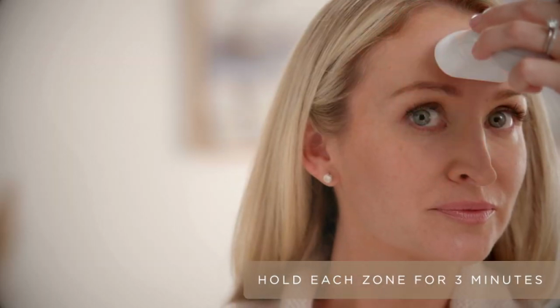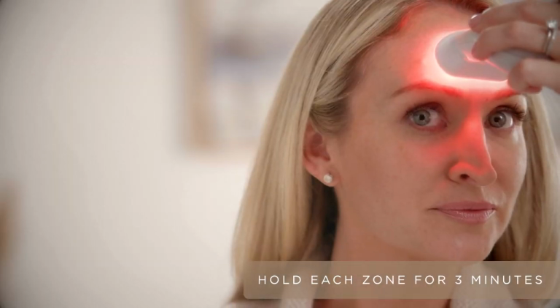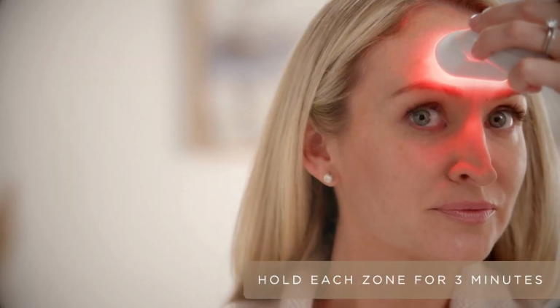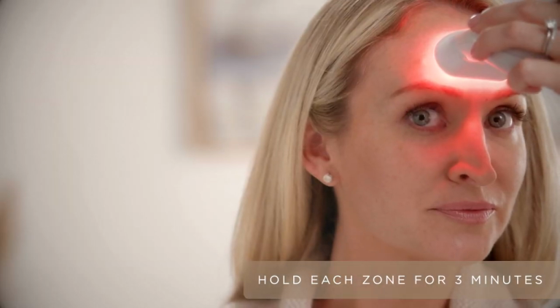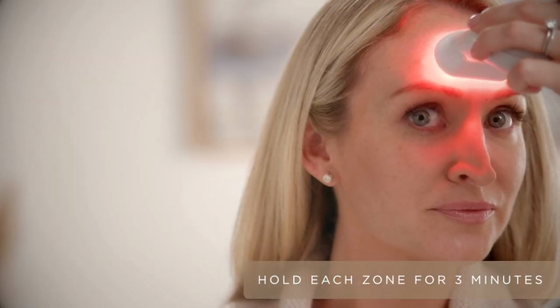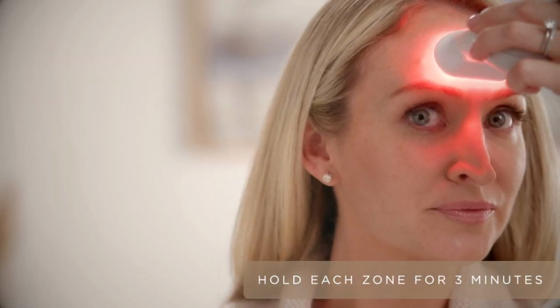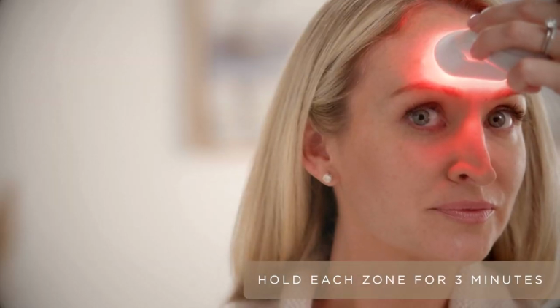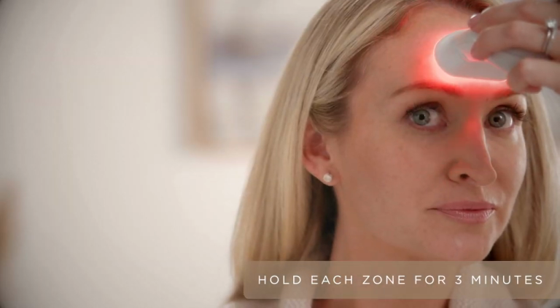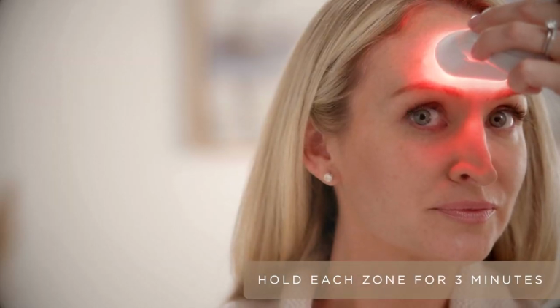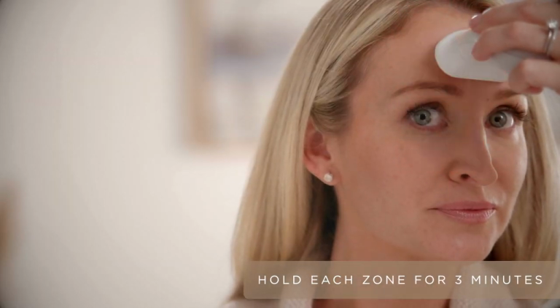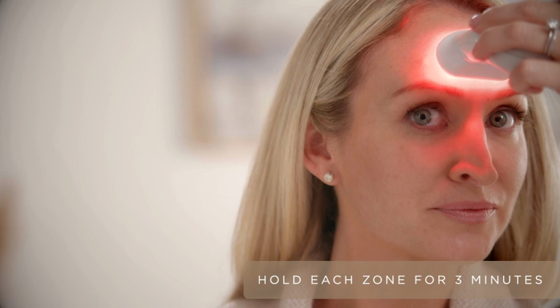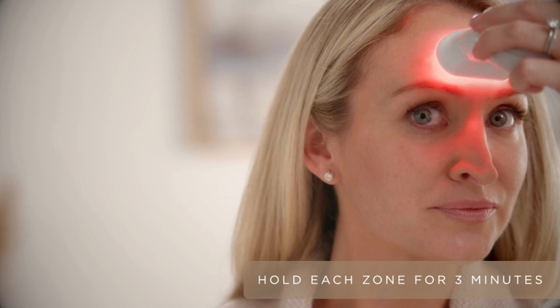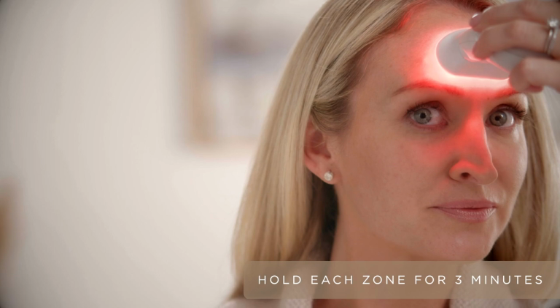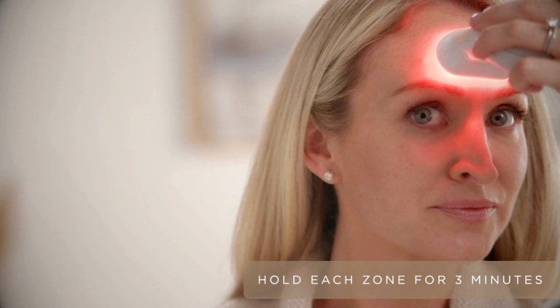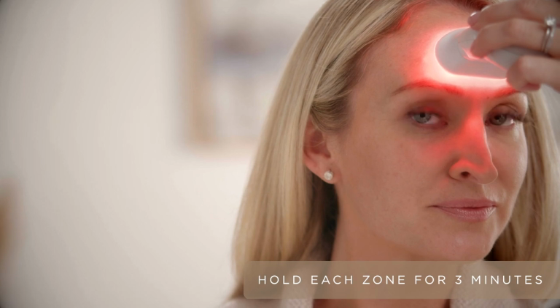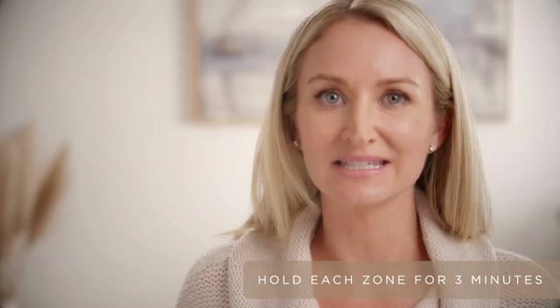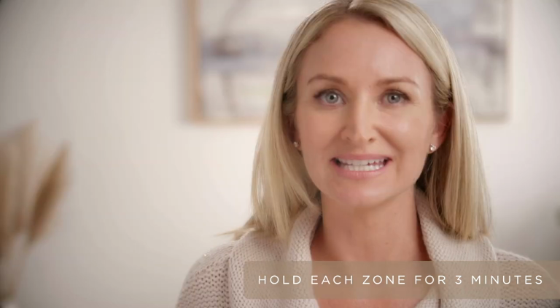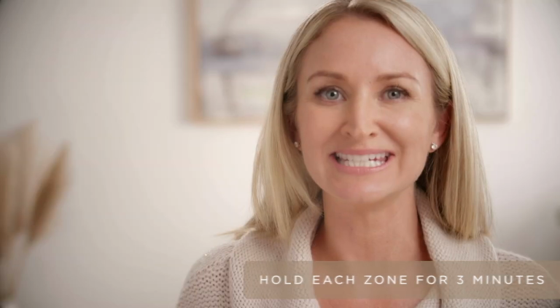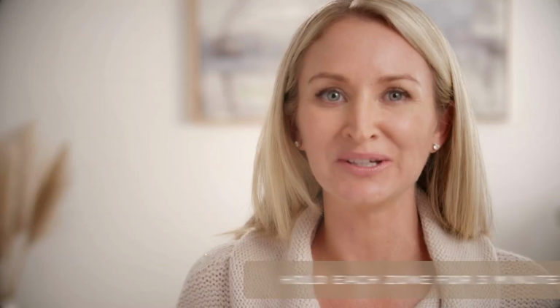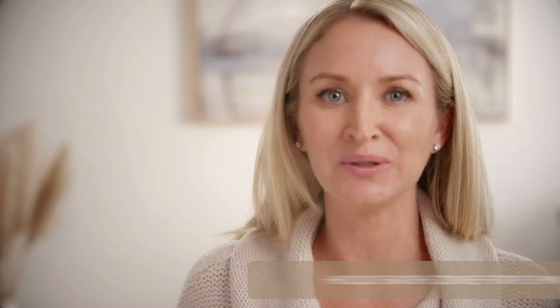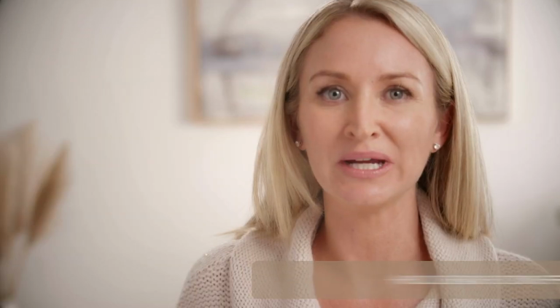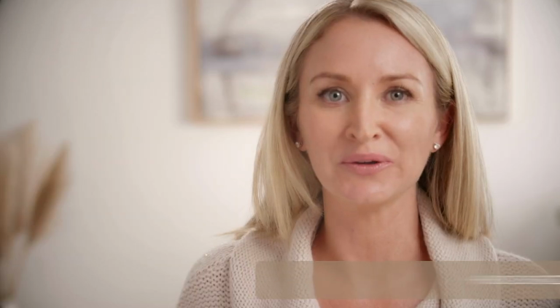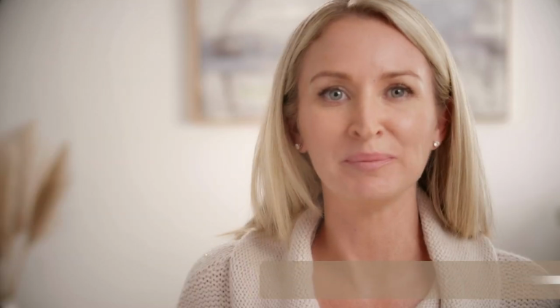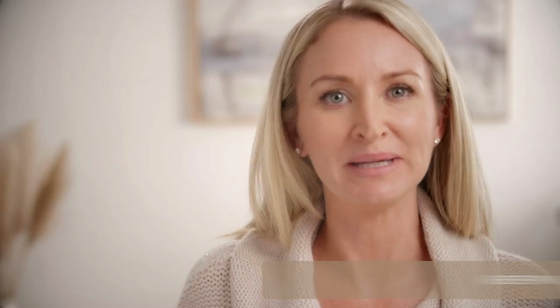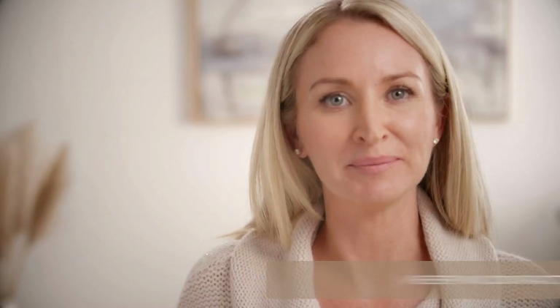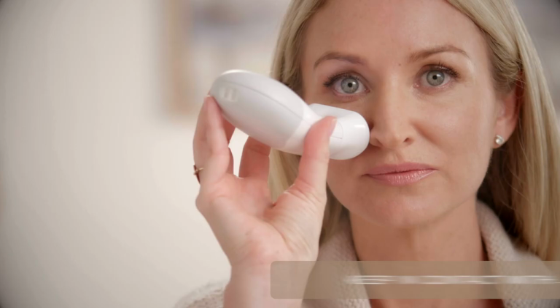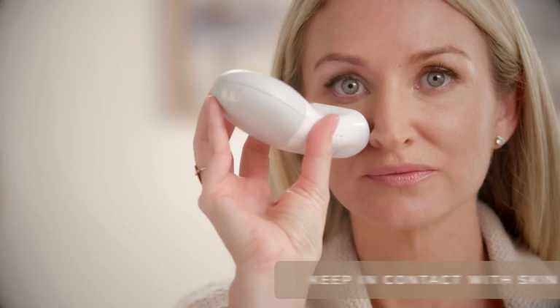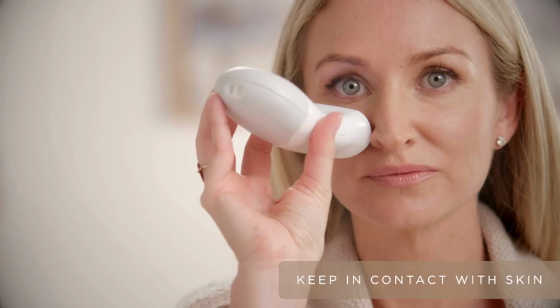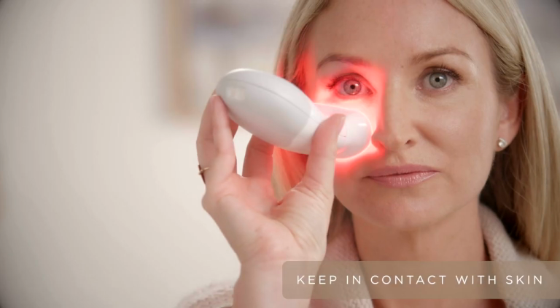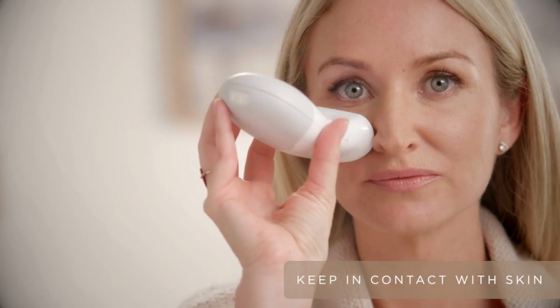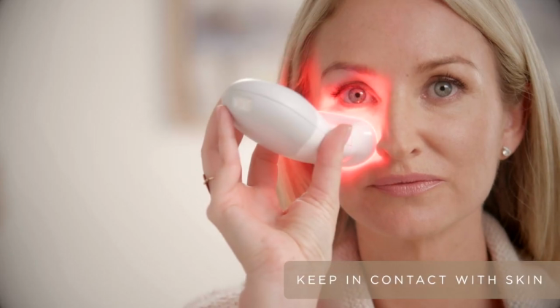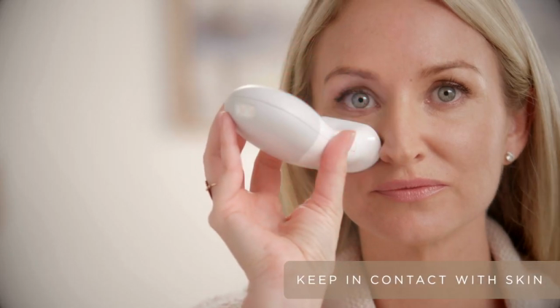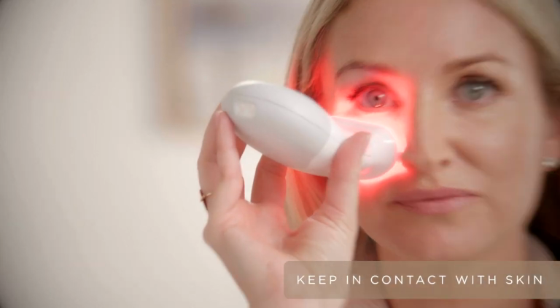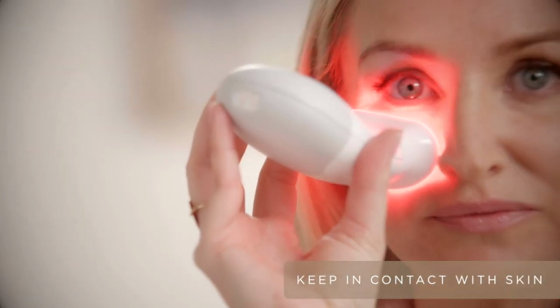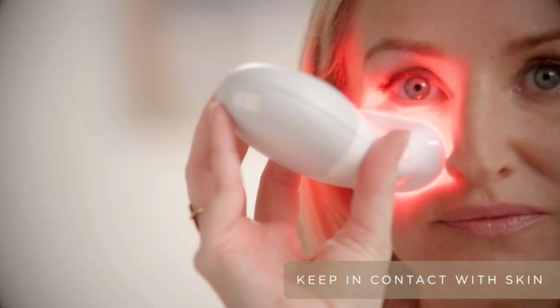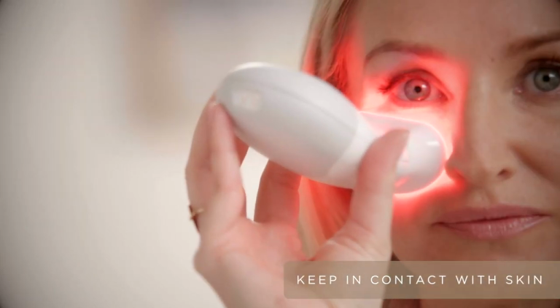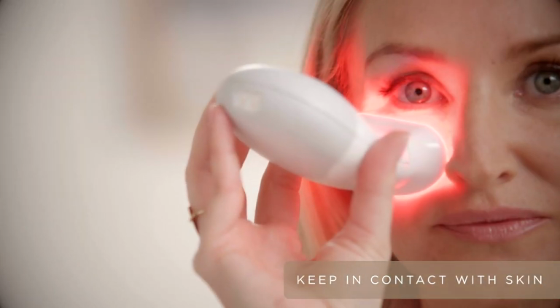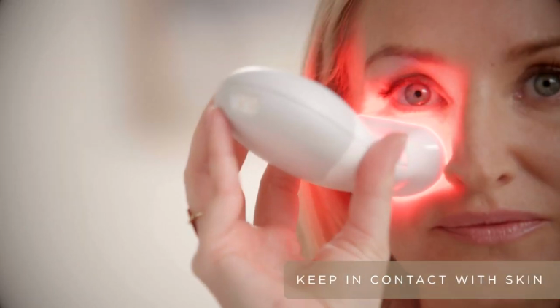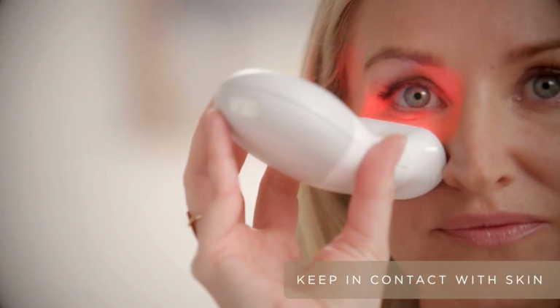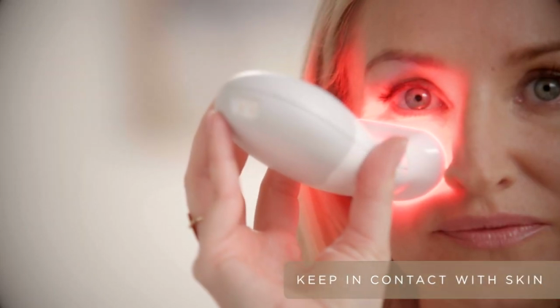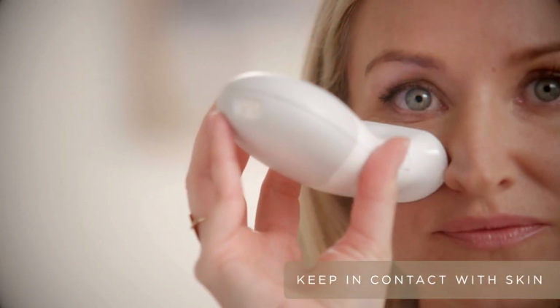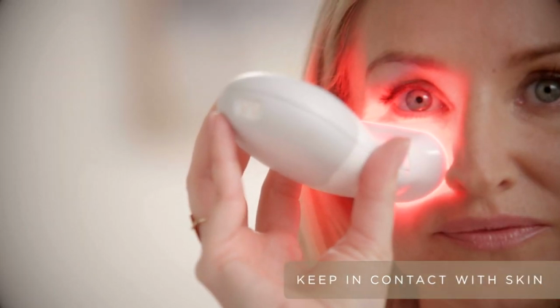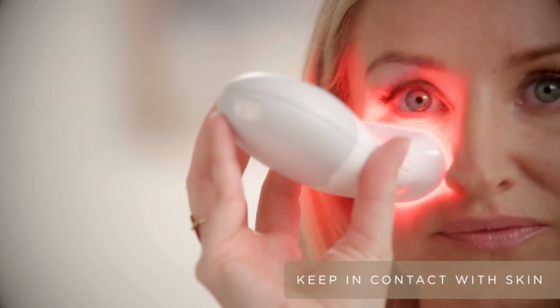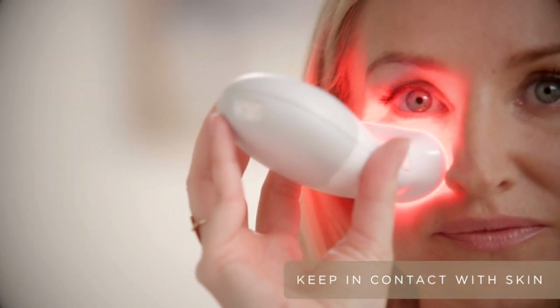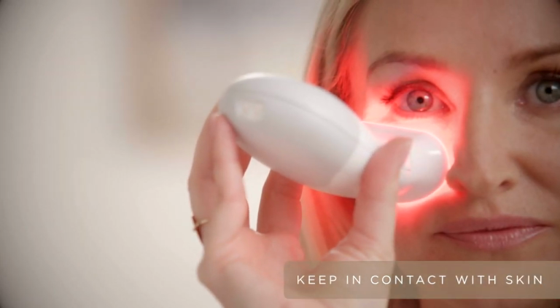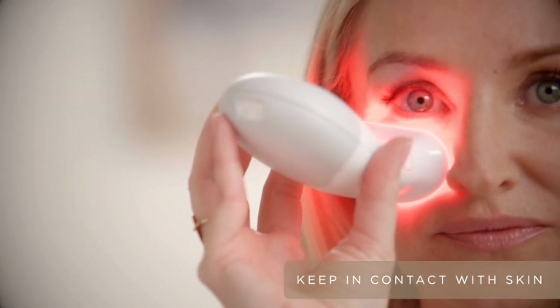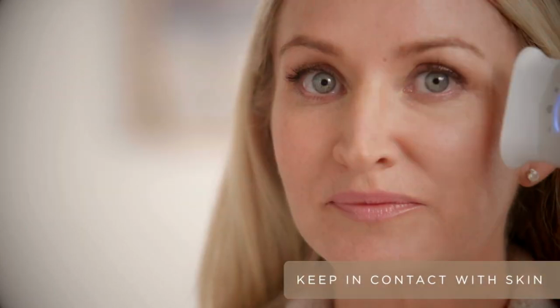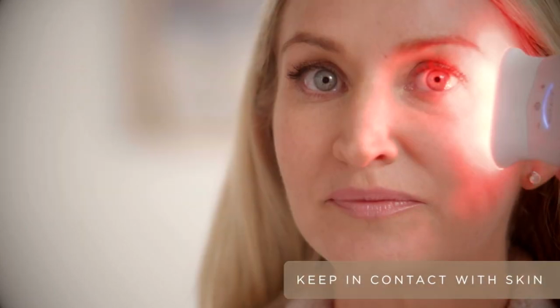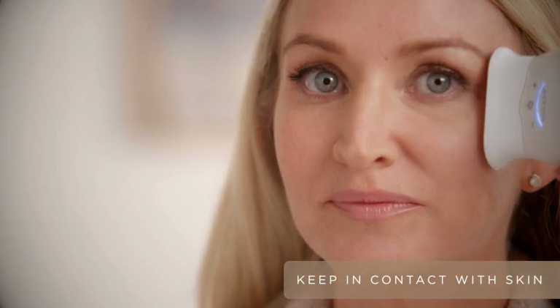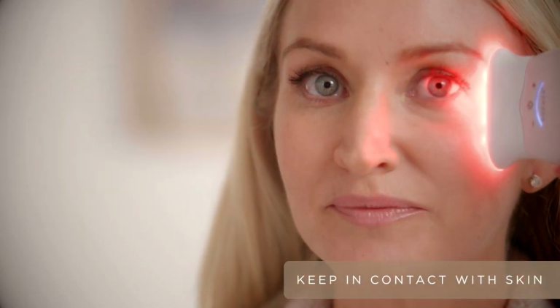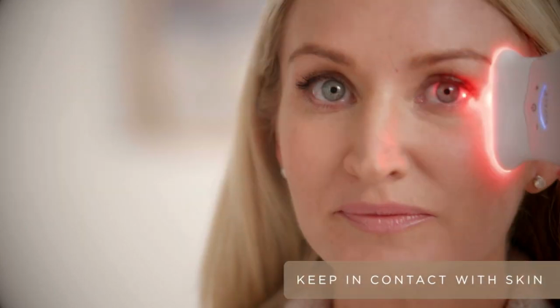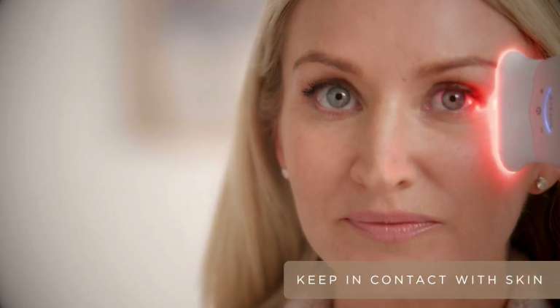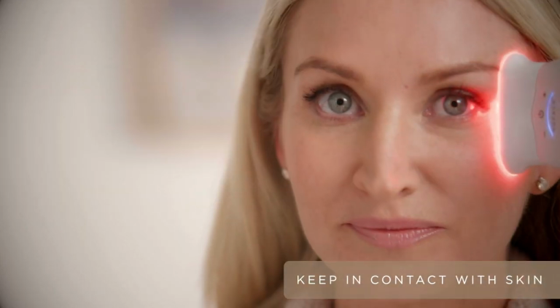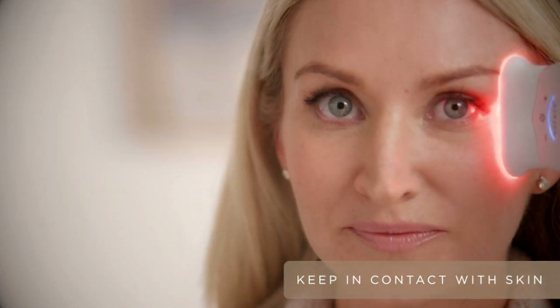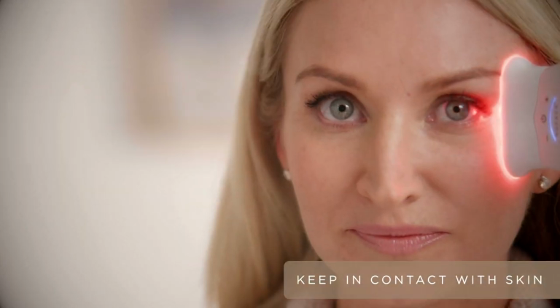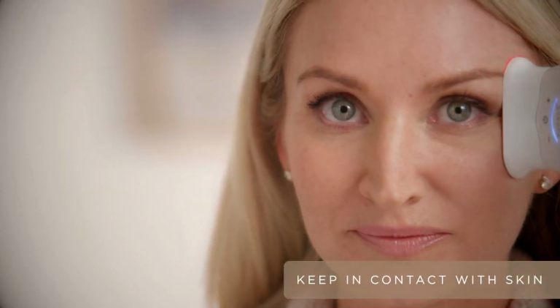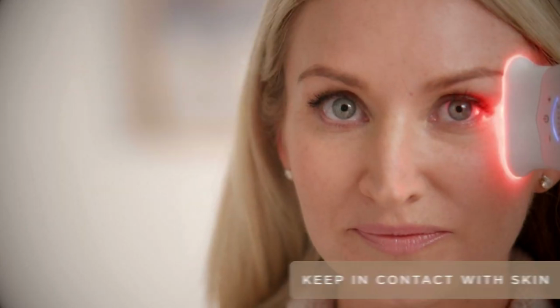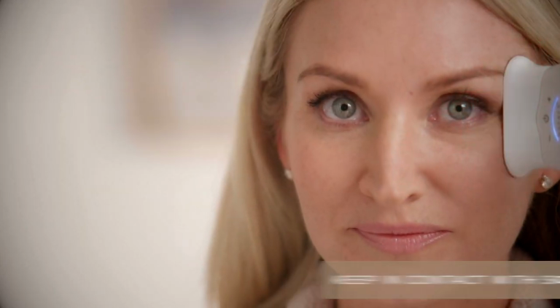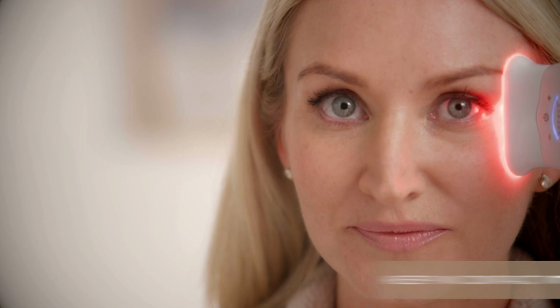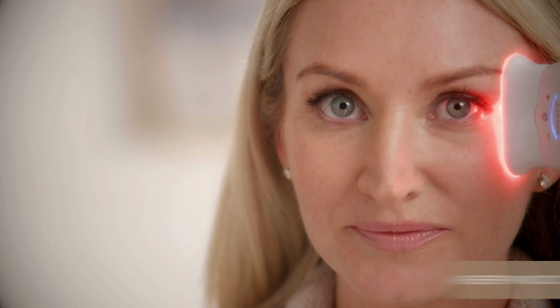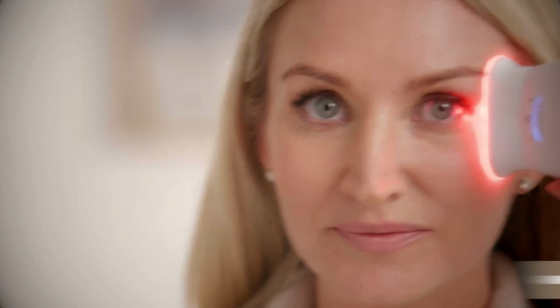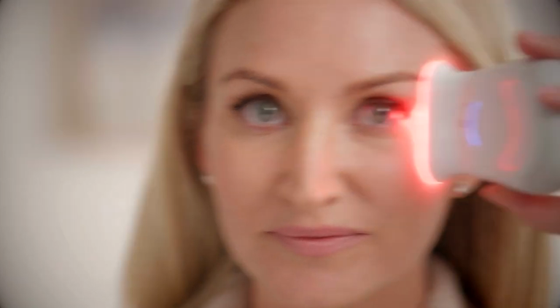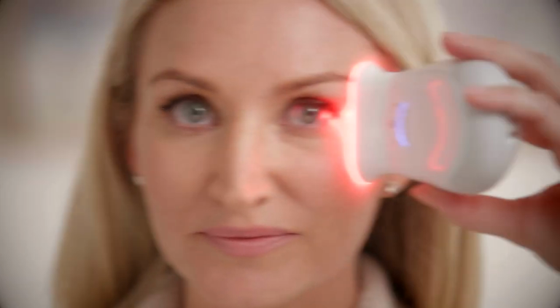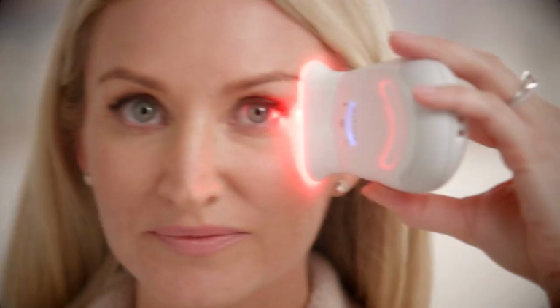Hold each area for three minutes until you hear the beep. Remember there's a skin sensor on your device, so always keep it in contact with your skin.